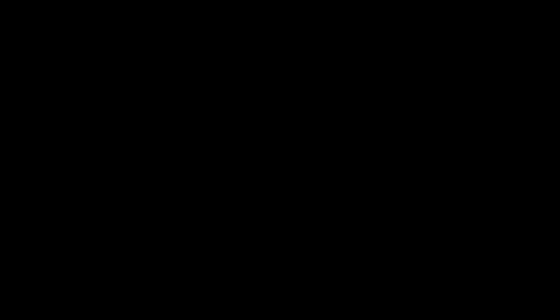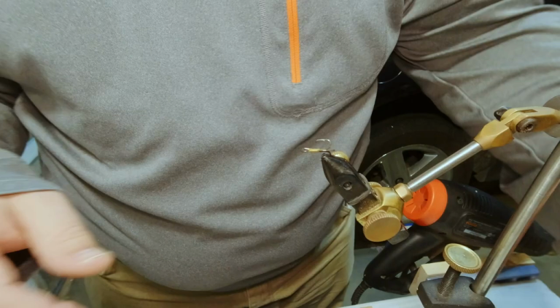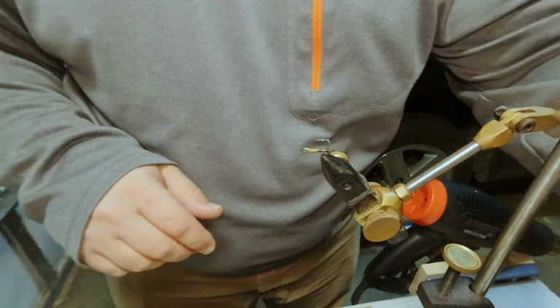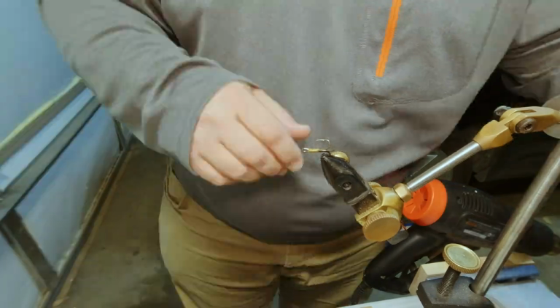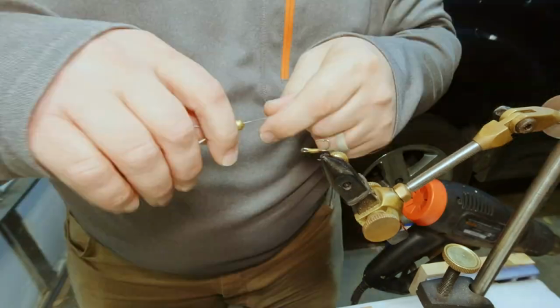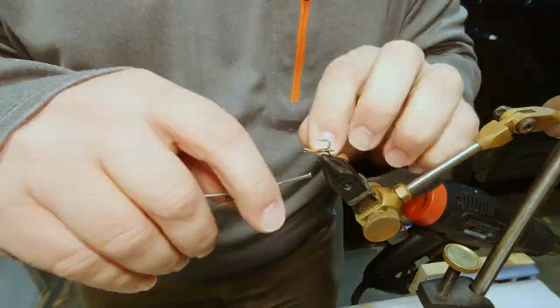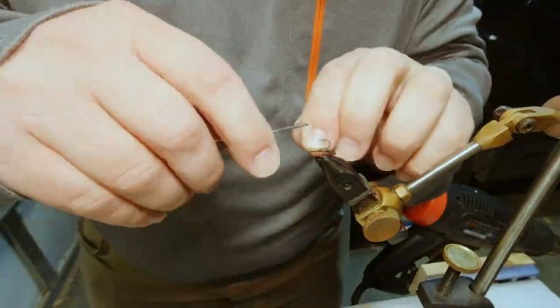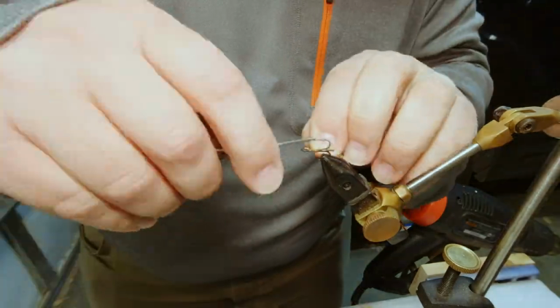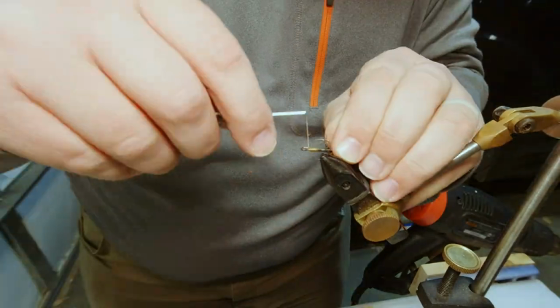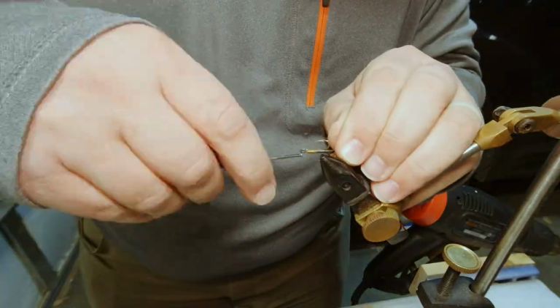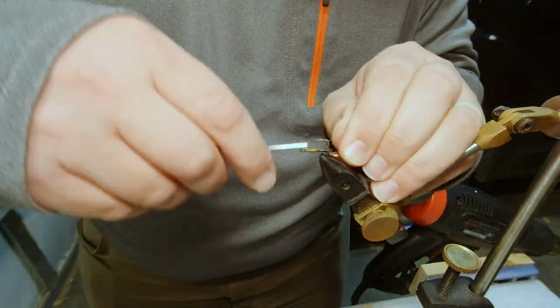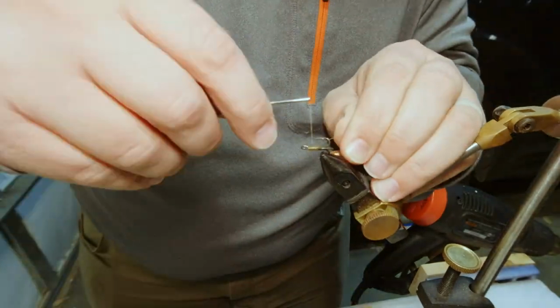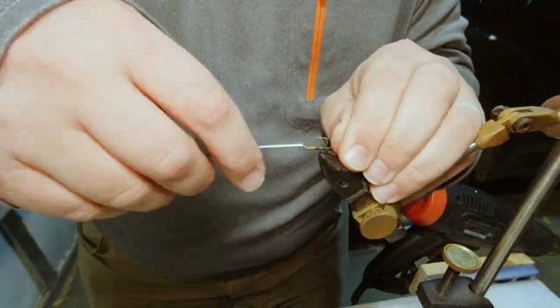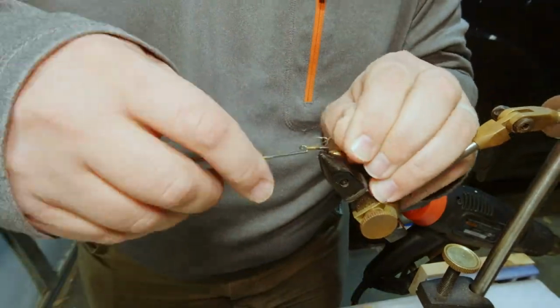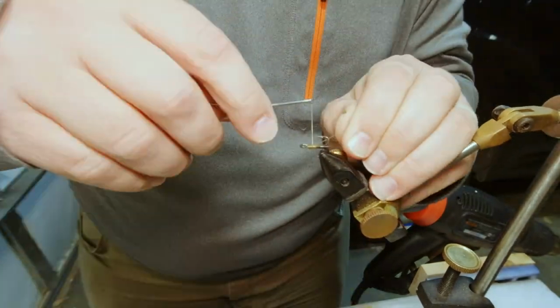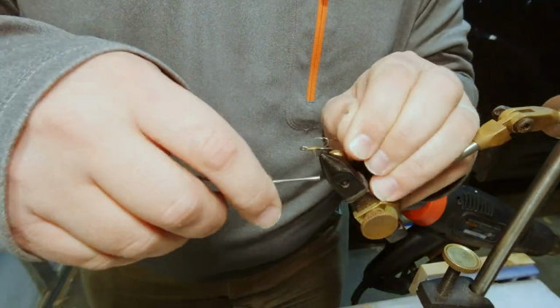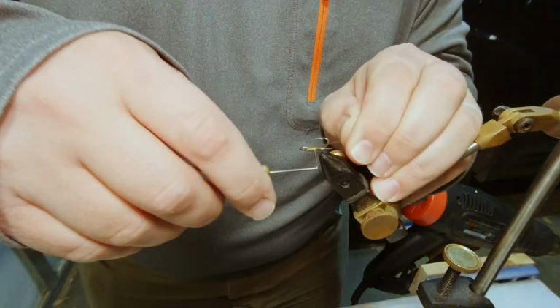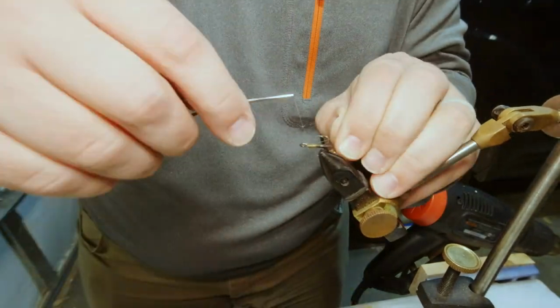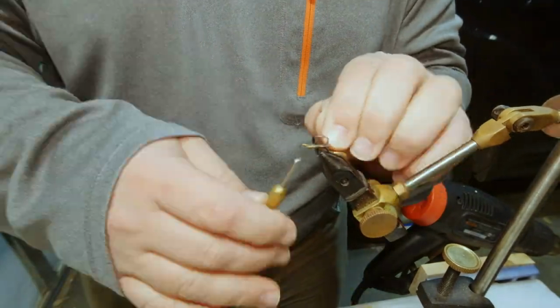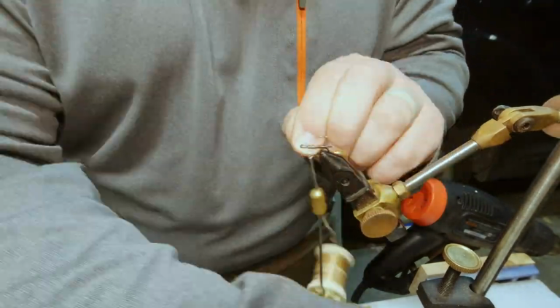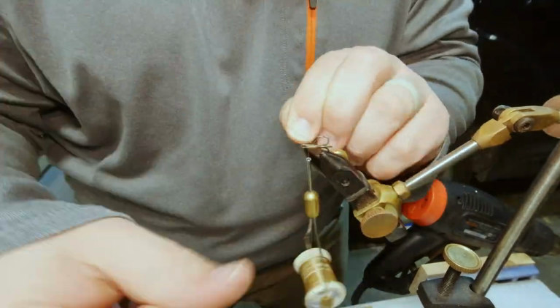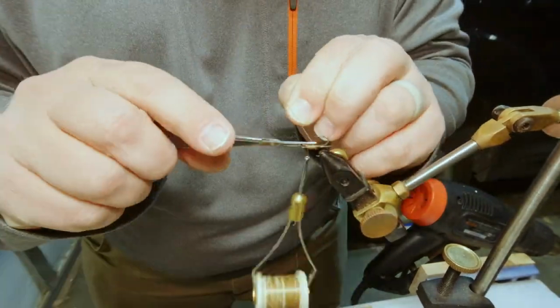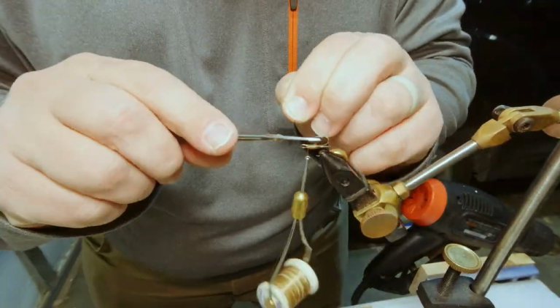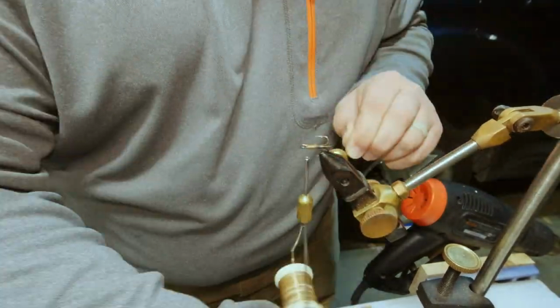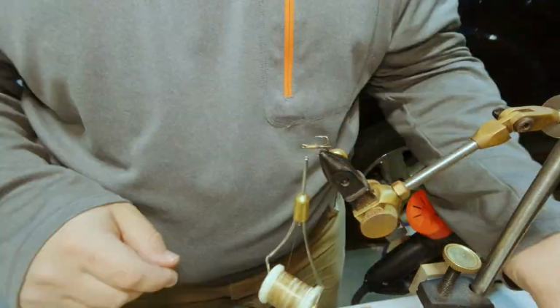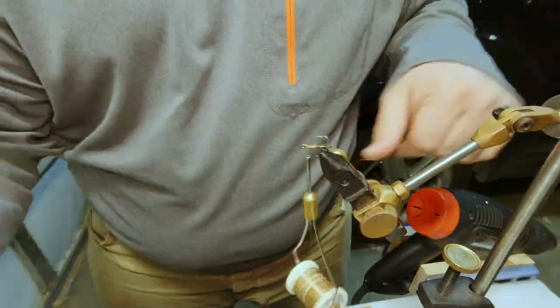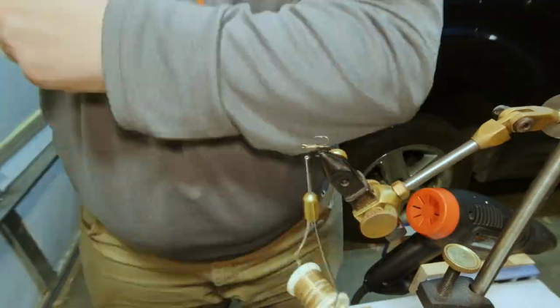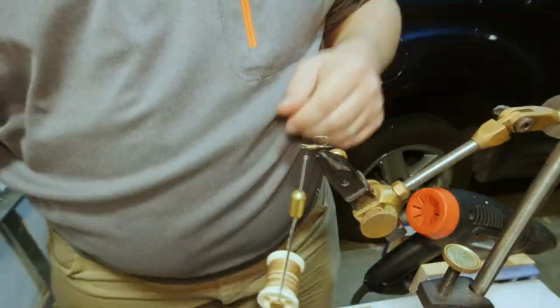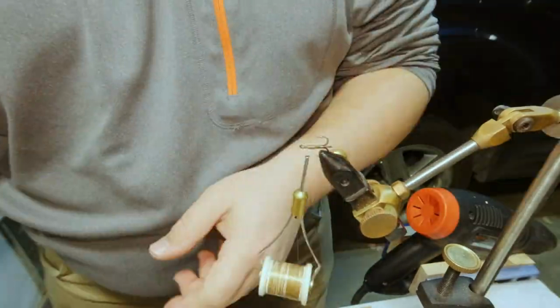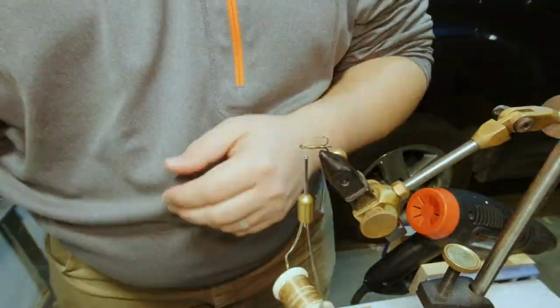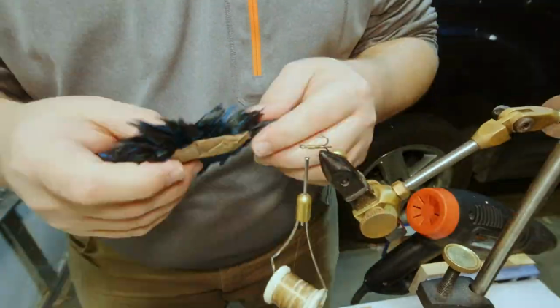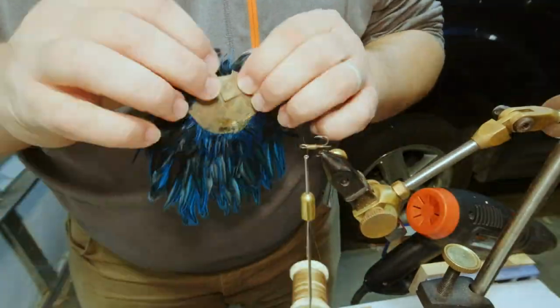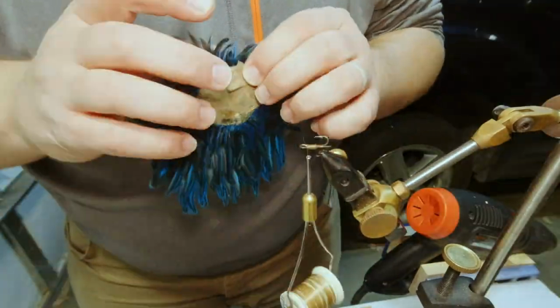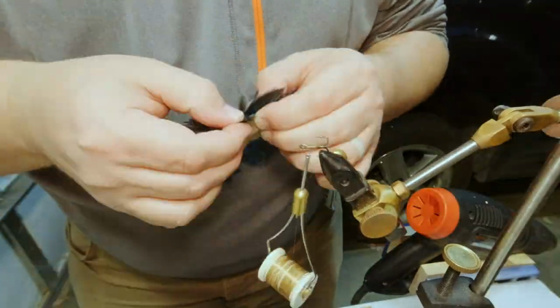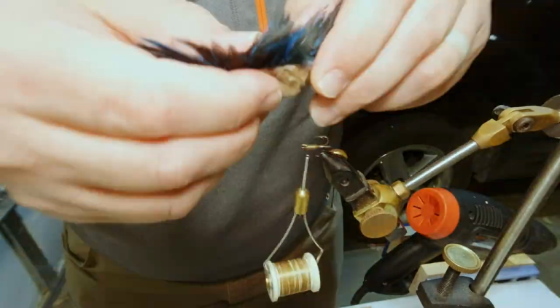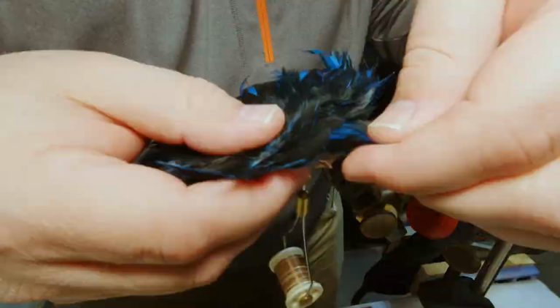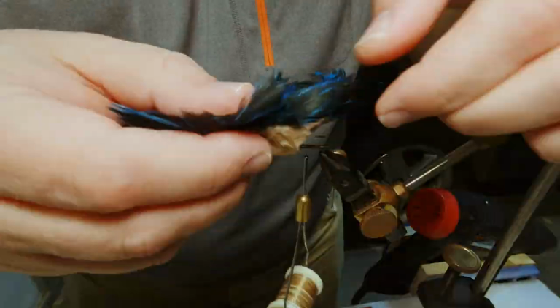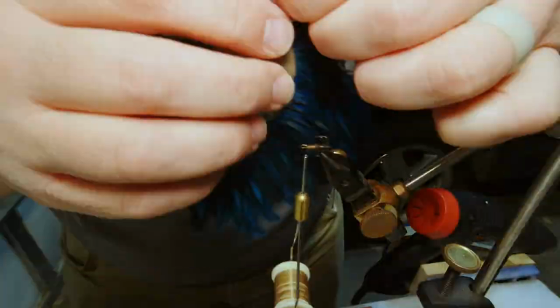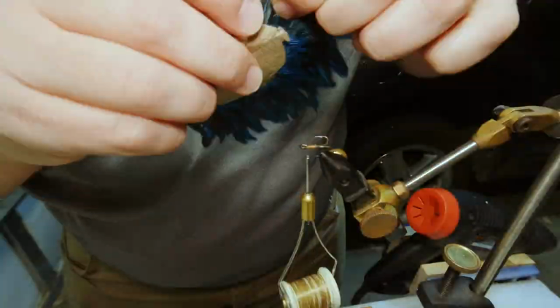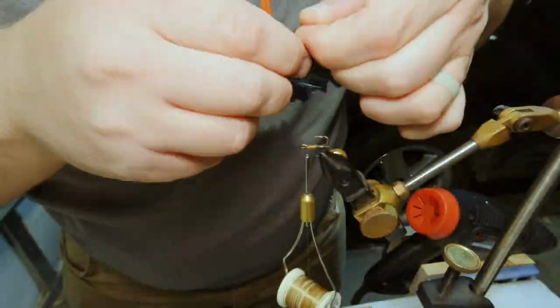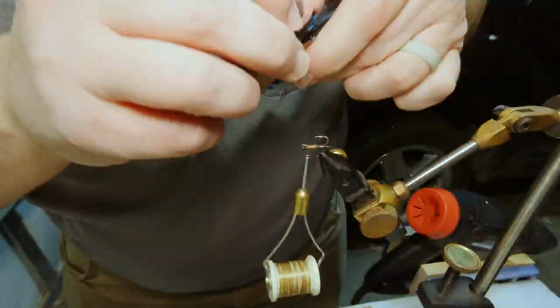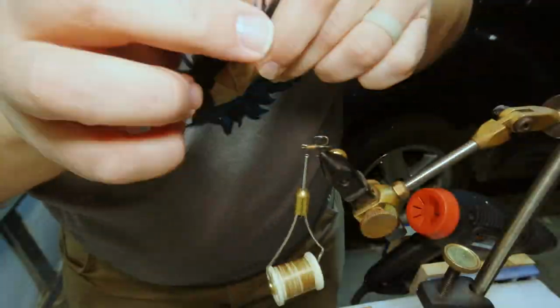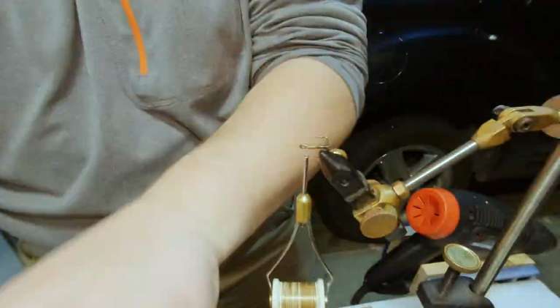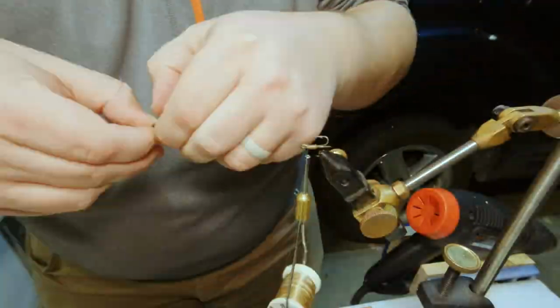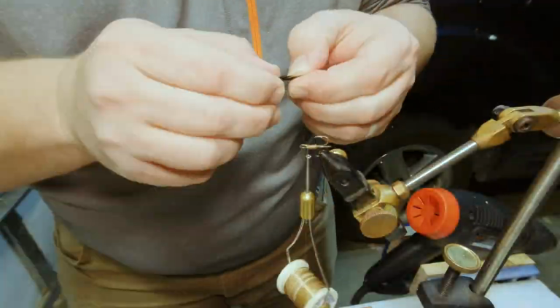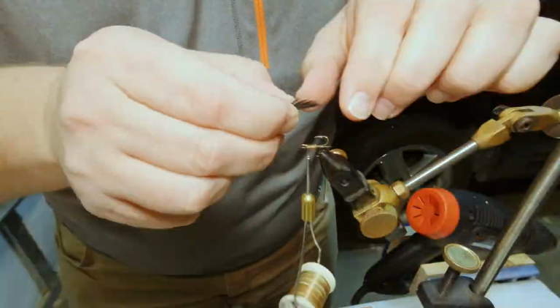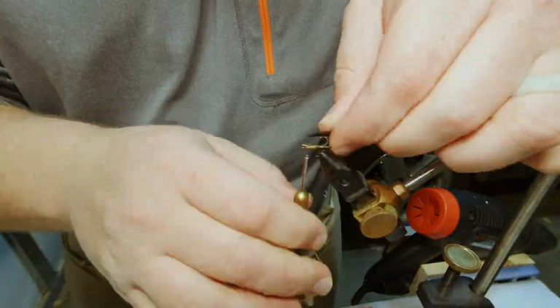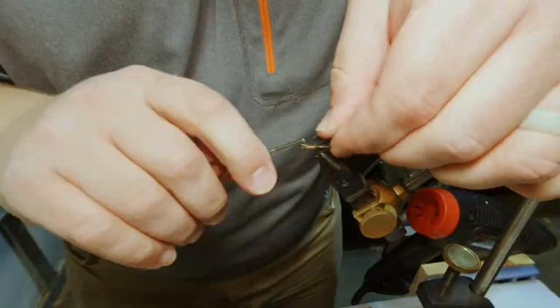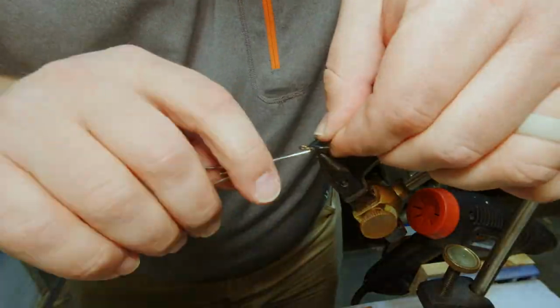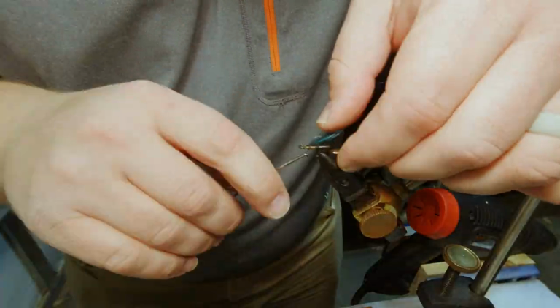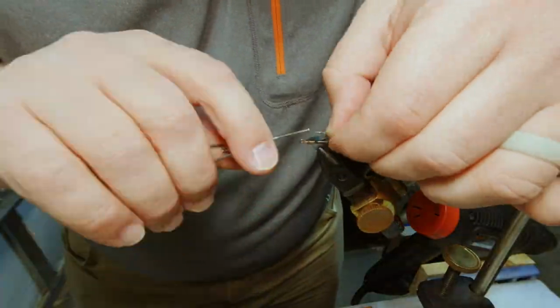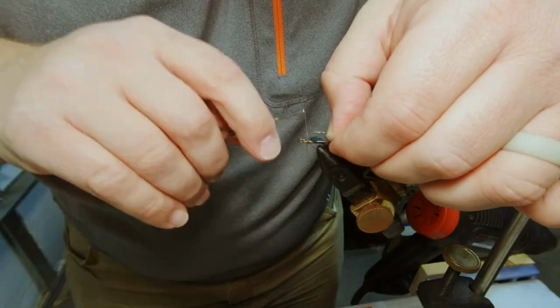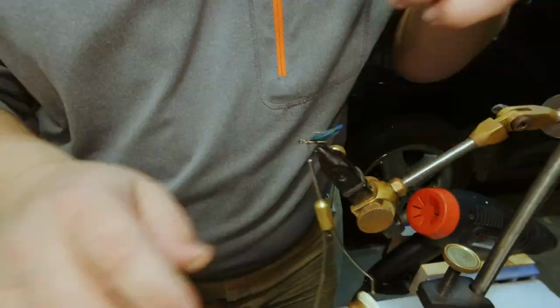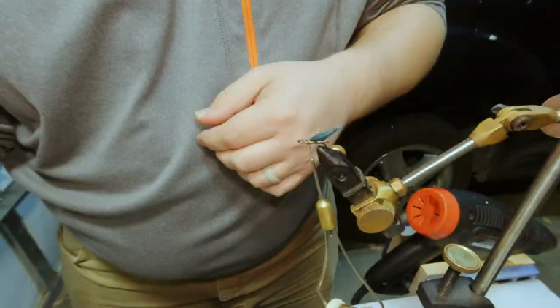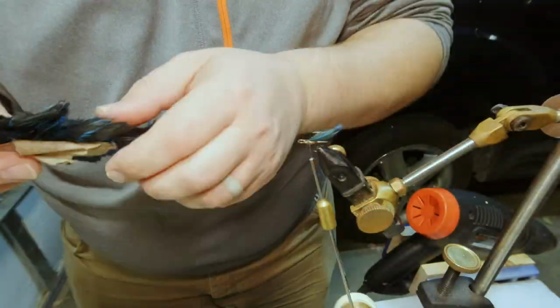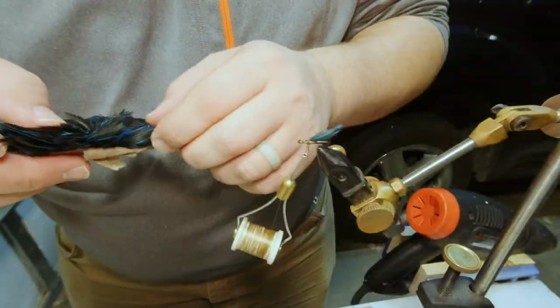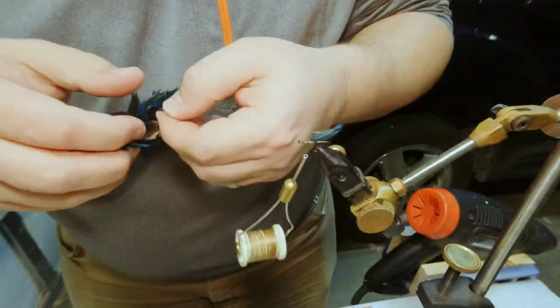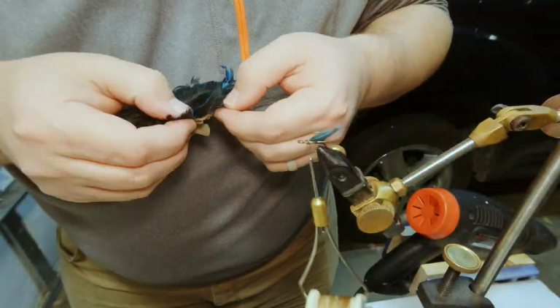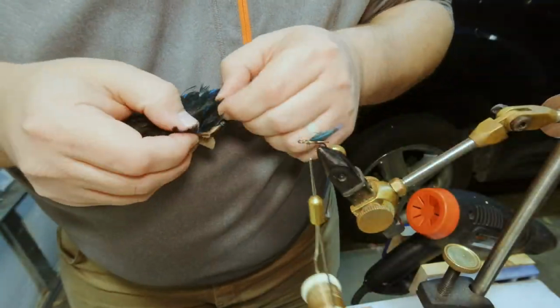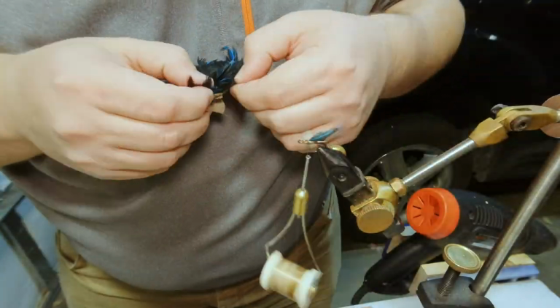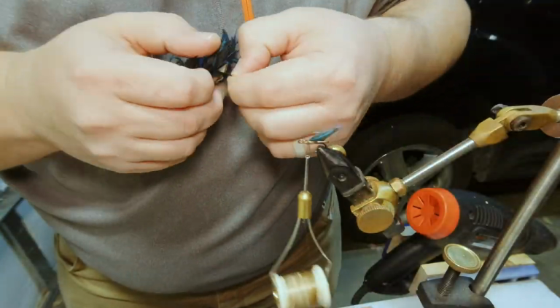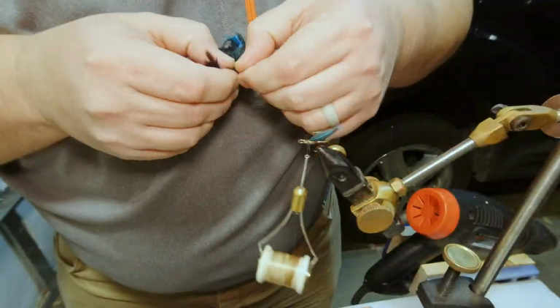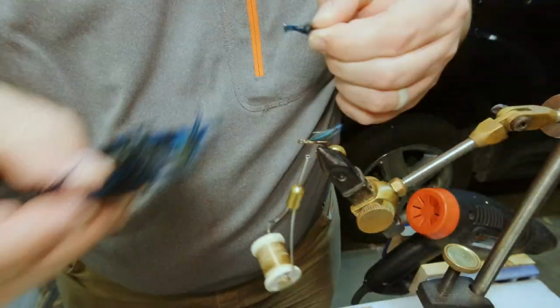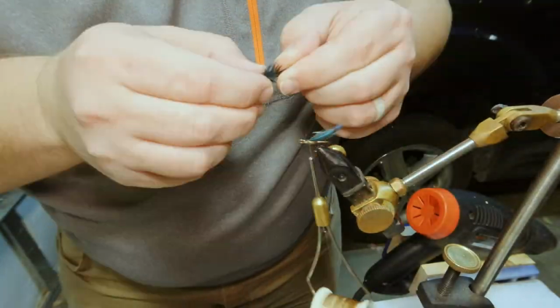For these I went ahead and tied a tail. These are just simple hackle feathers — whatever color you want to do. I'm just putting one on each side of the treble hook.